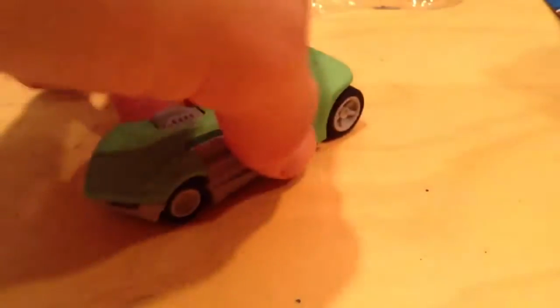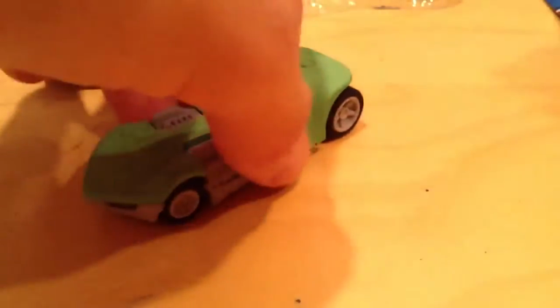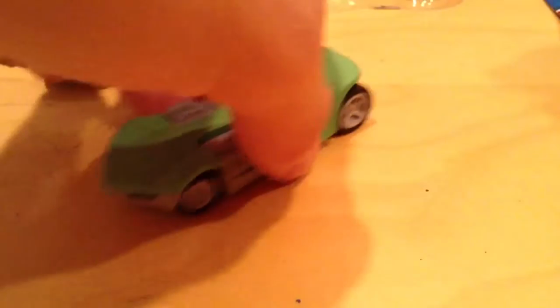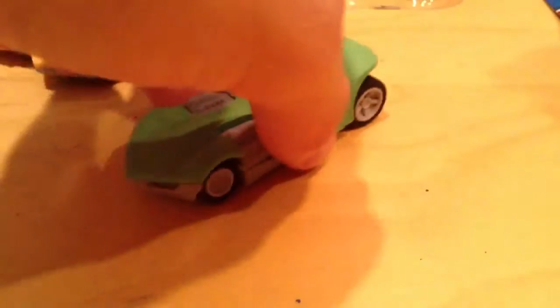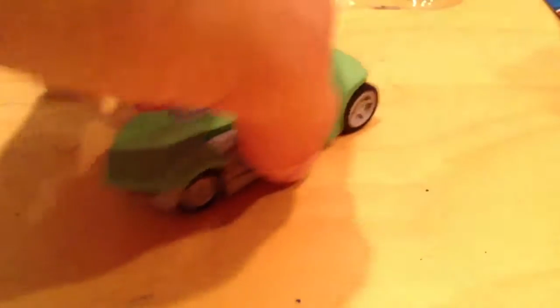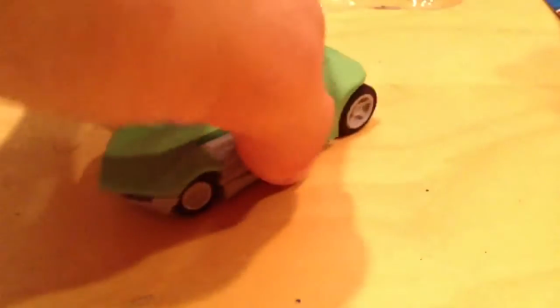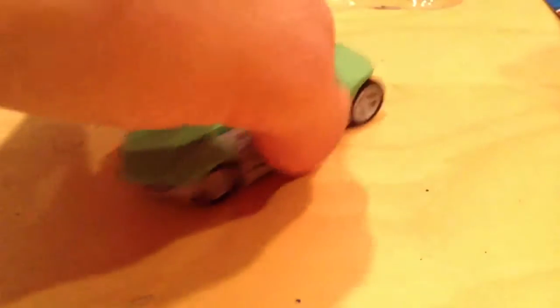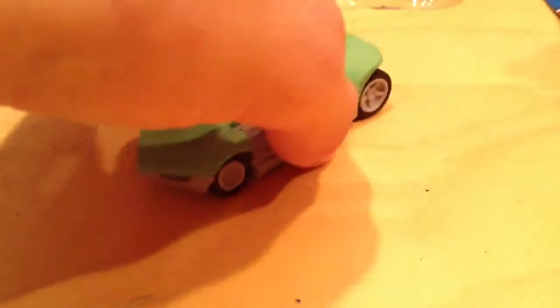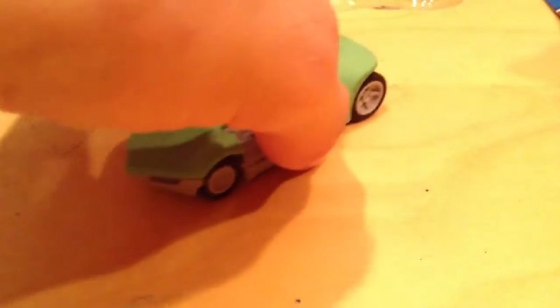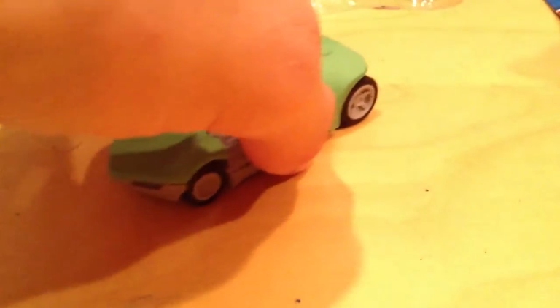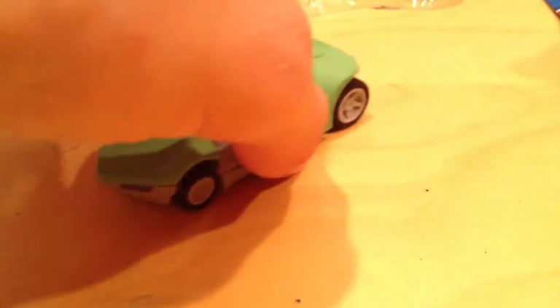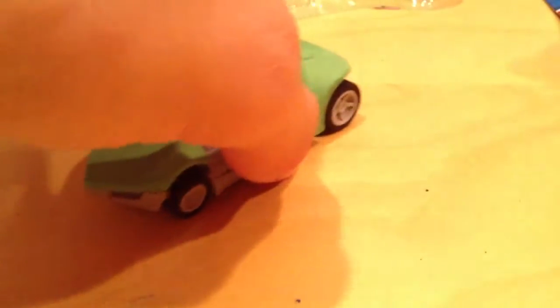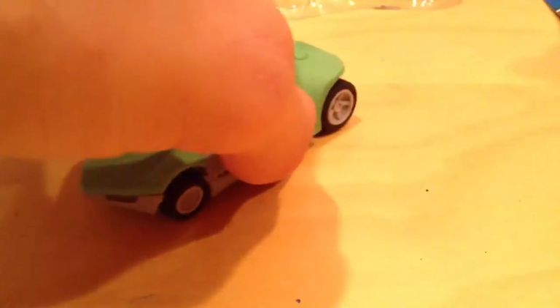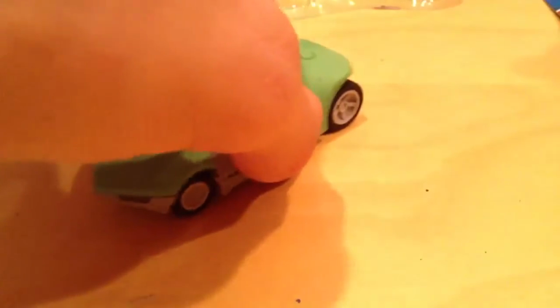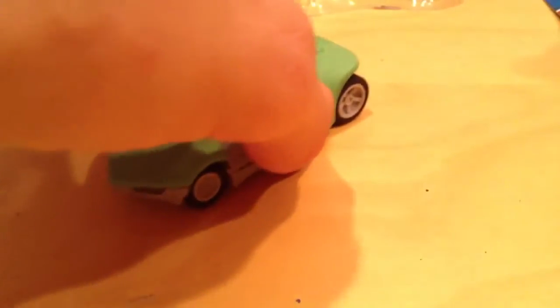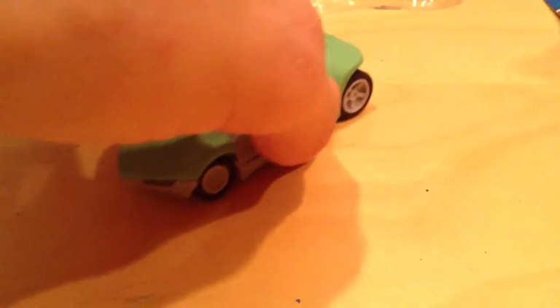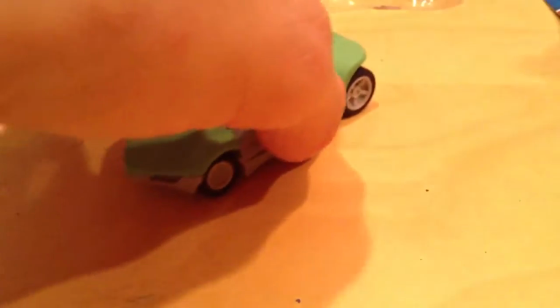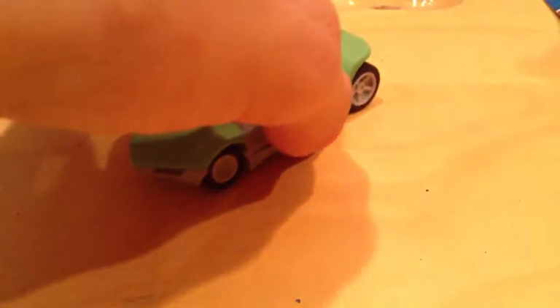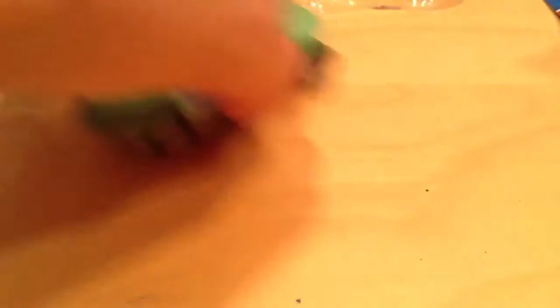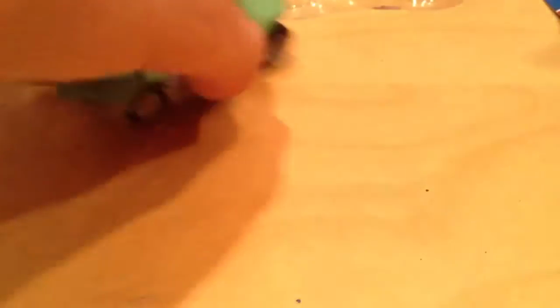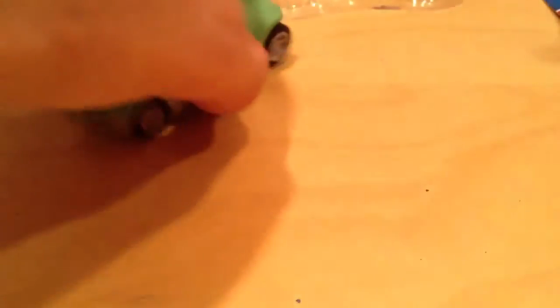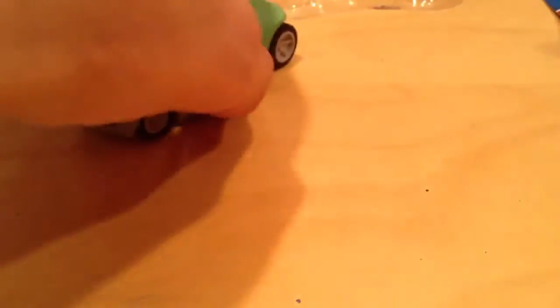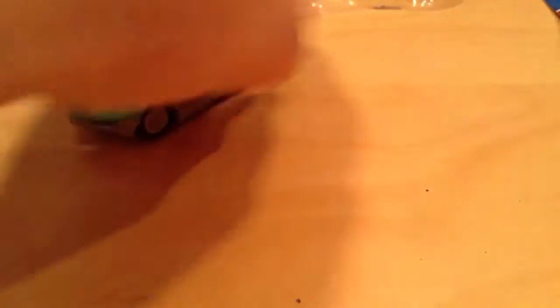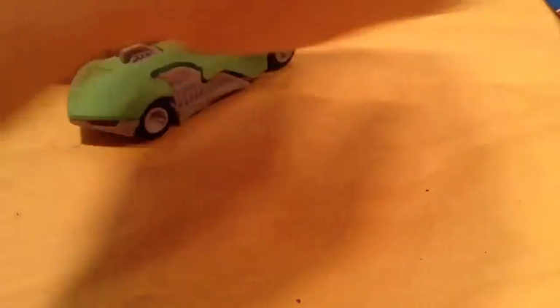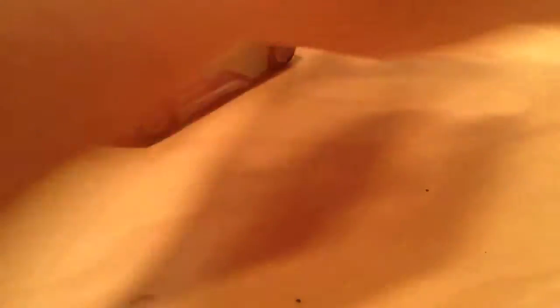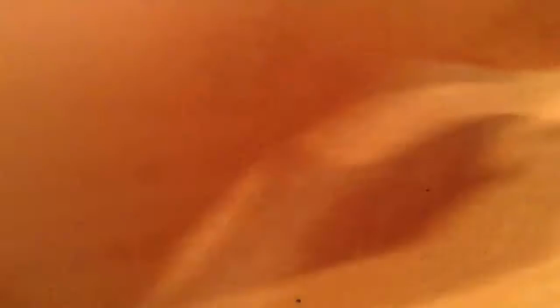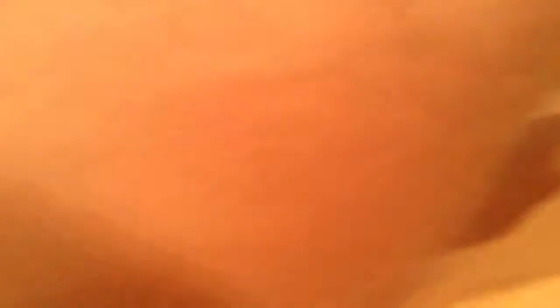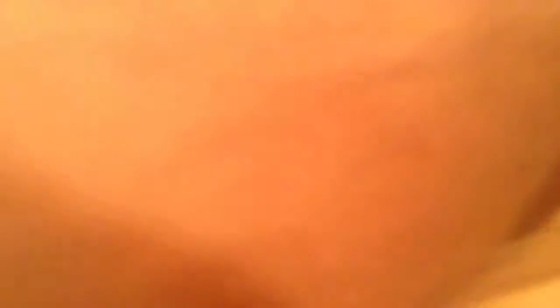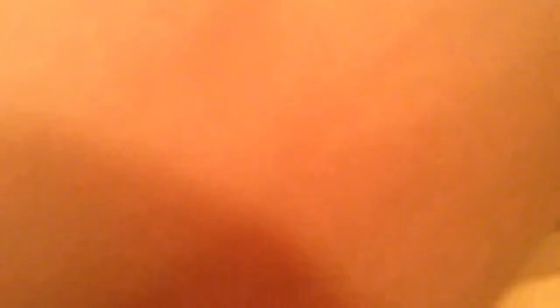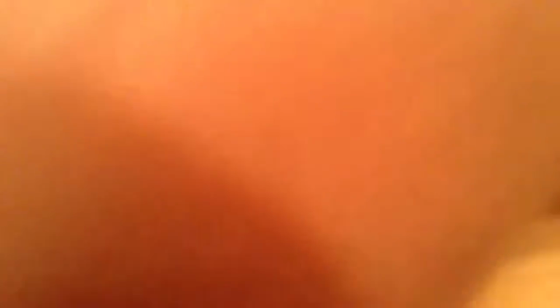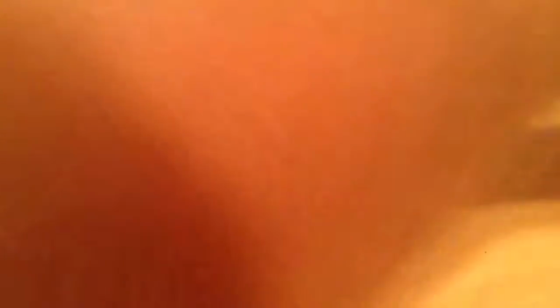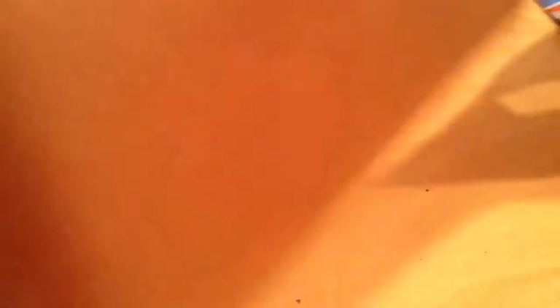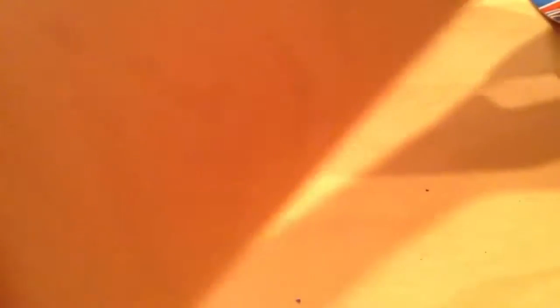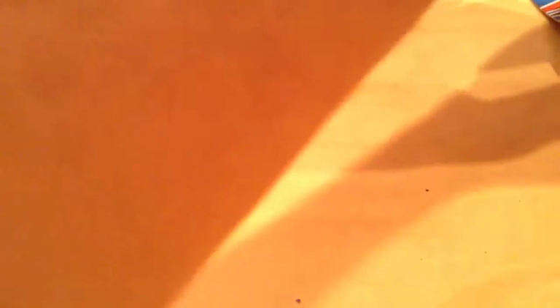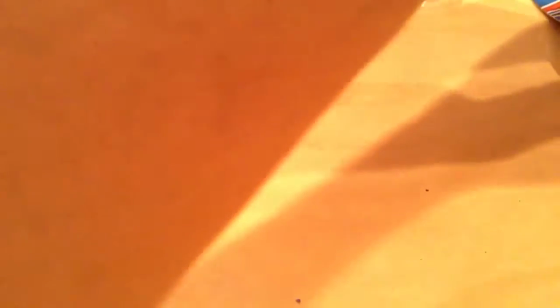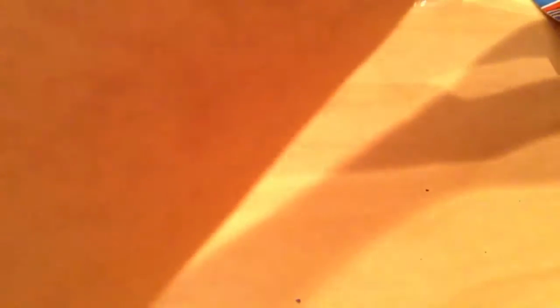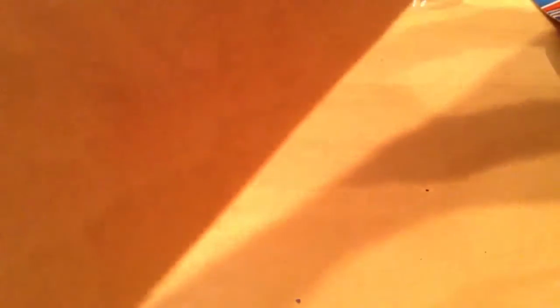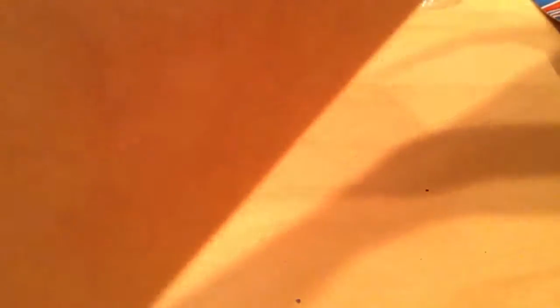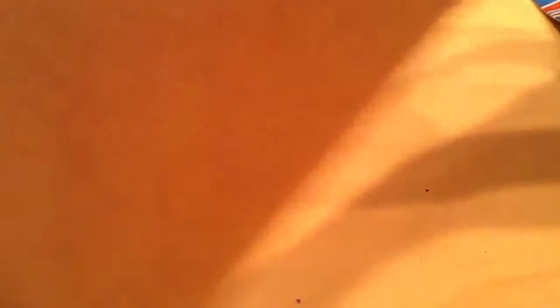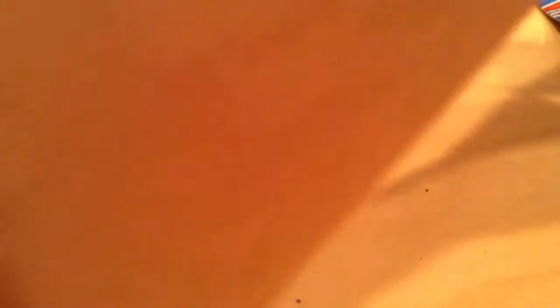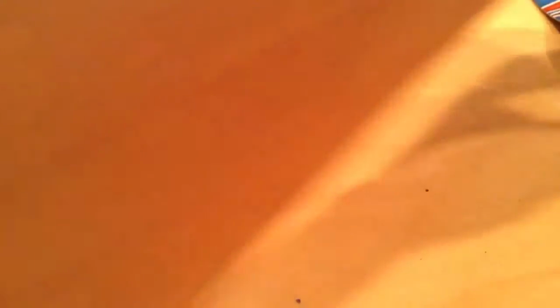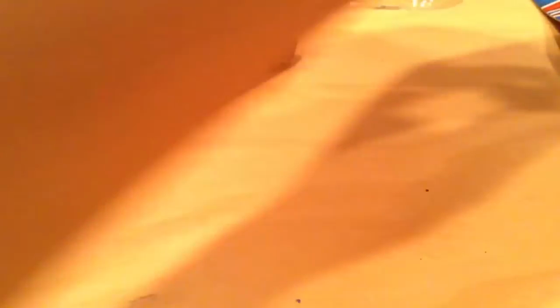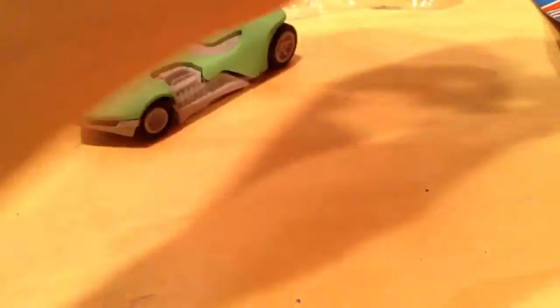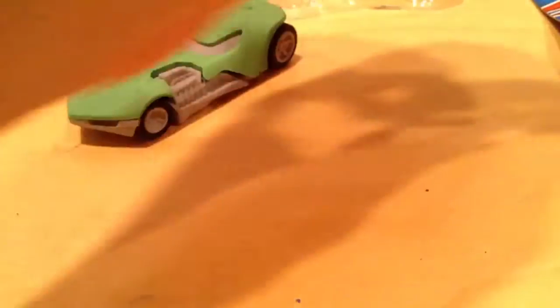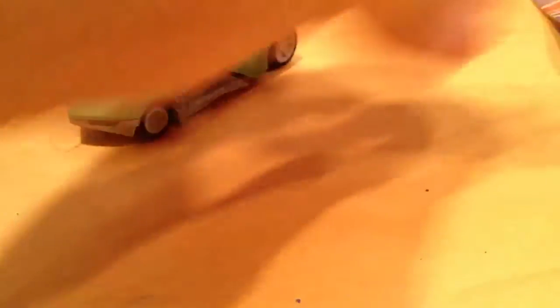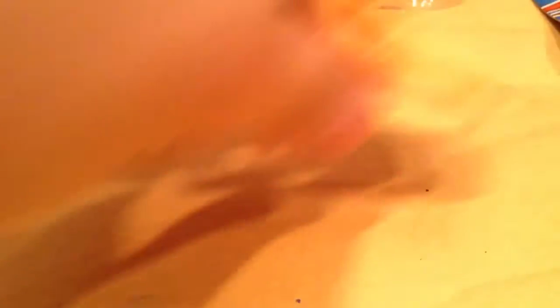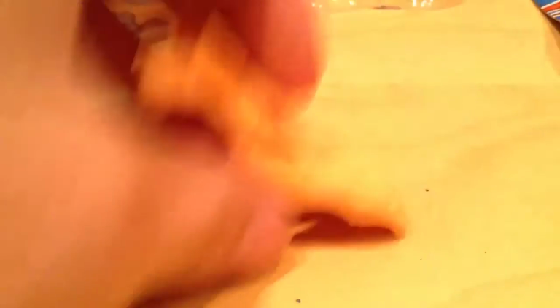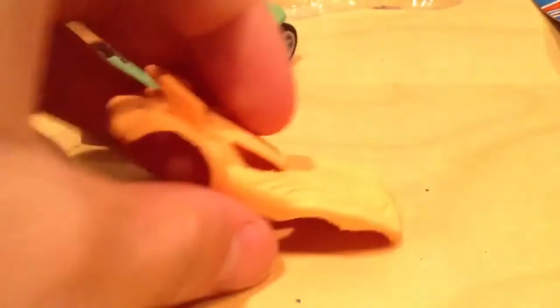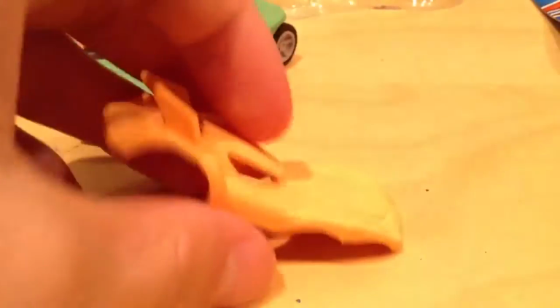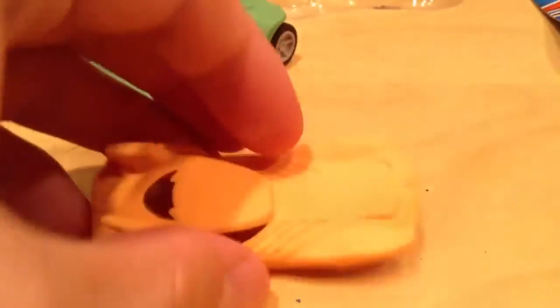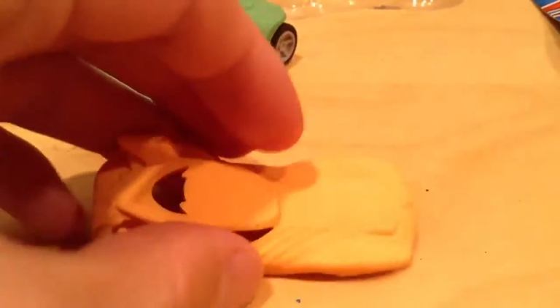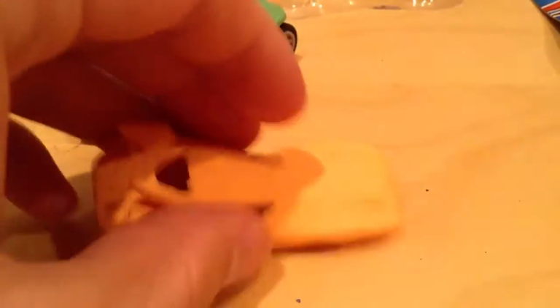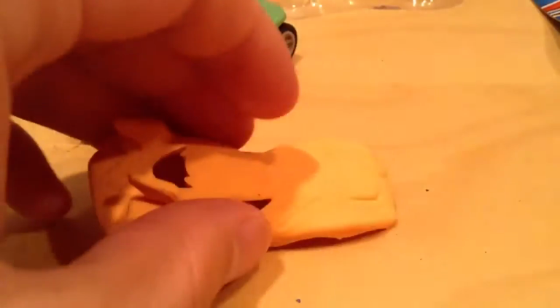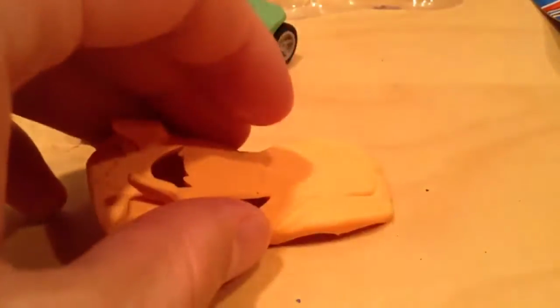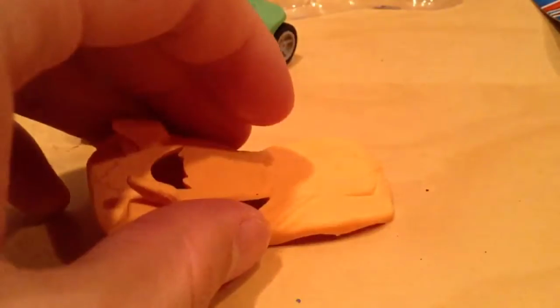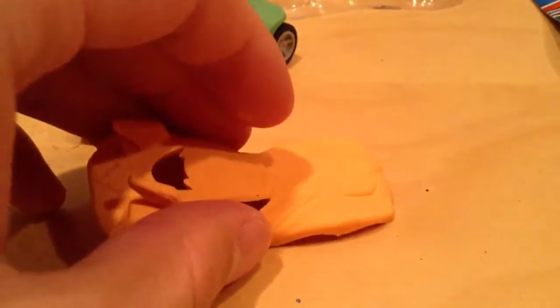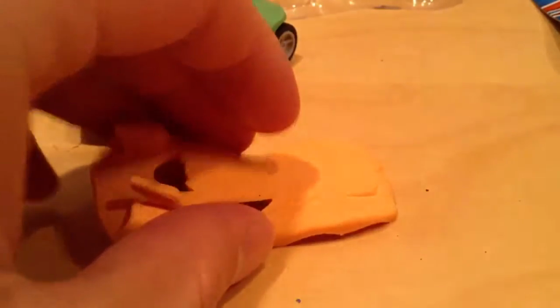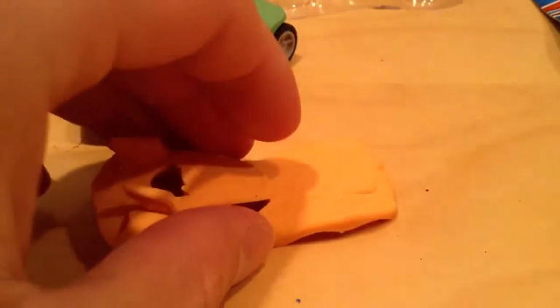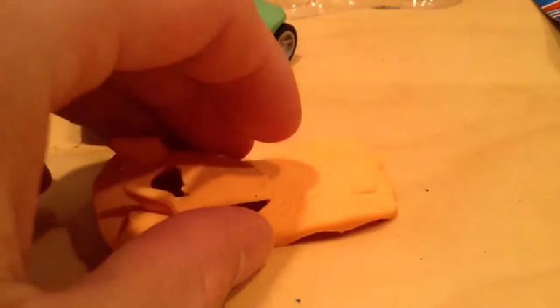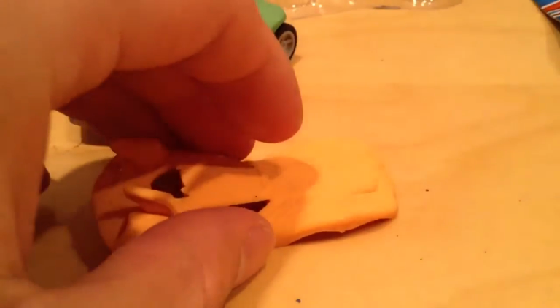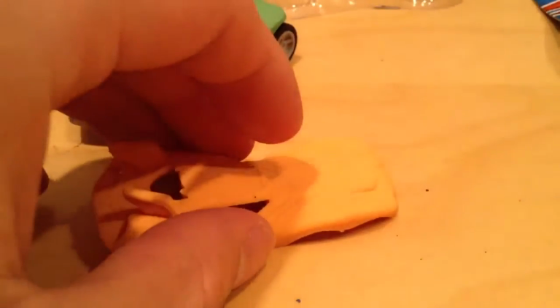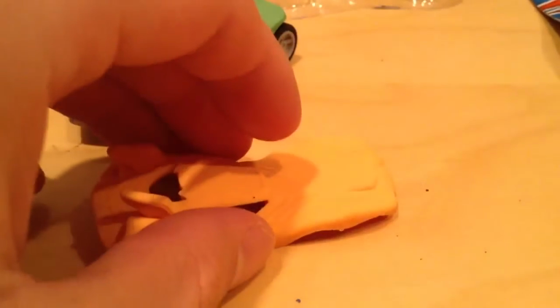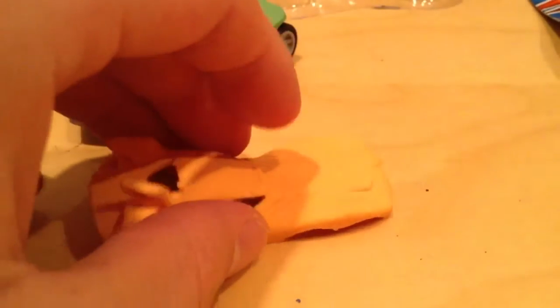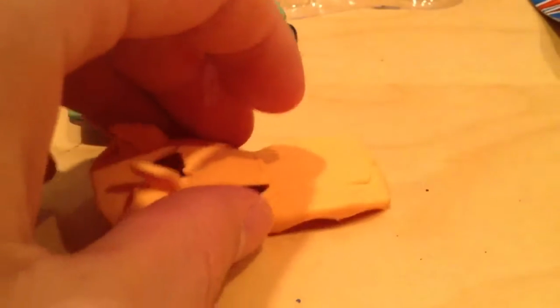Doesn't roll too well. And what is this? Howlin' Heat? Something like that, right?